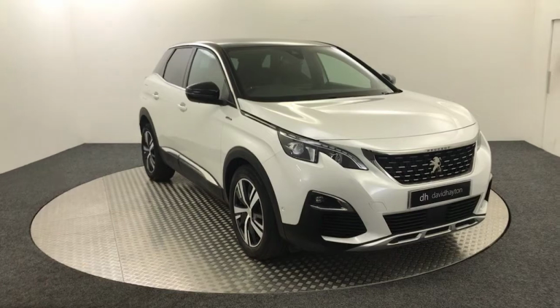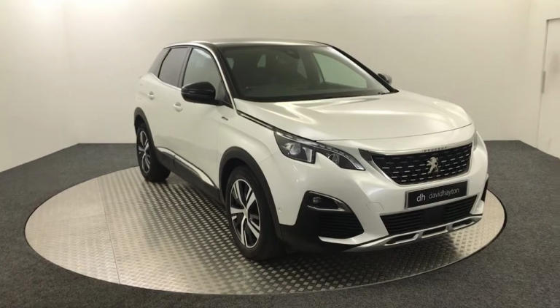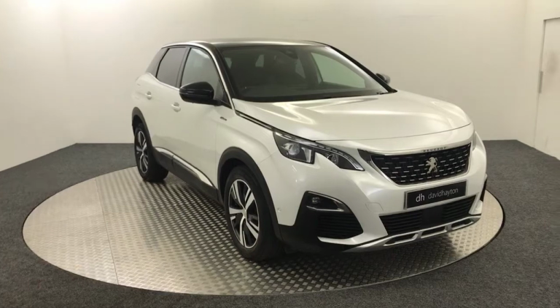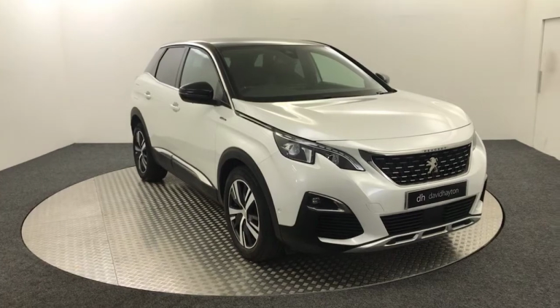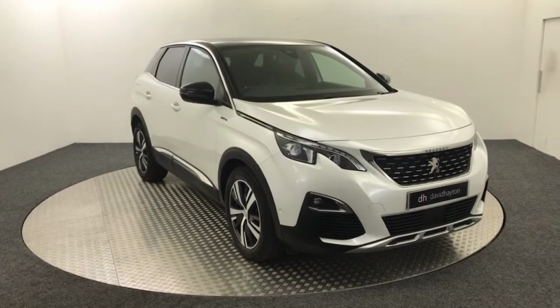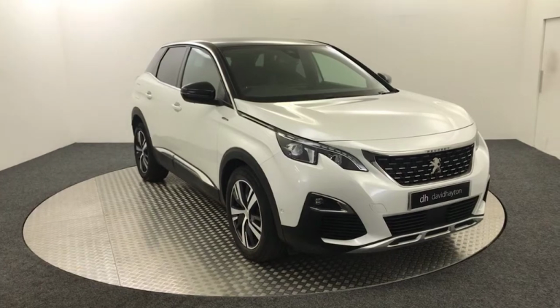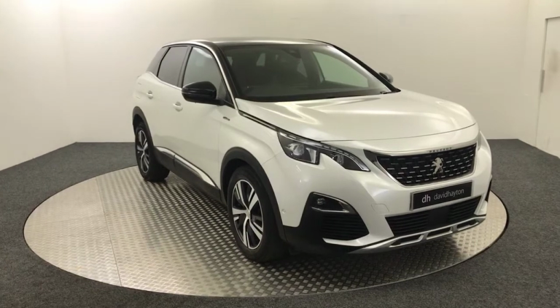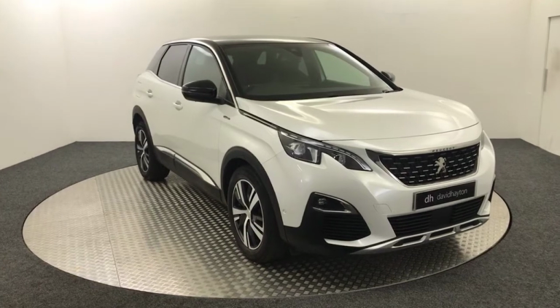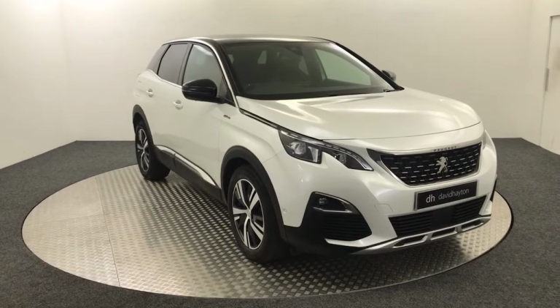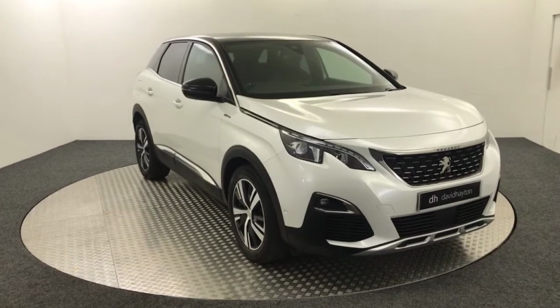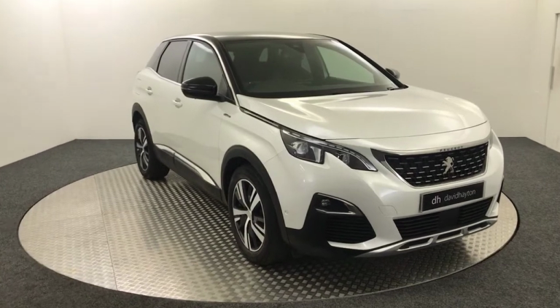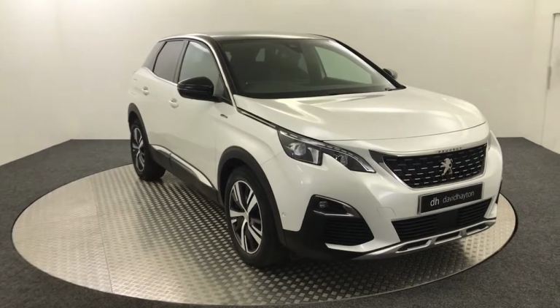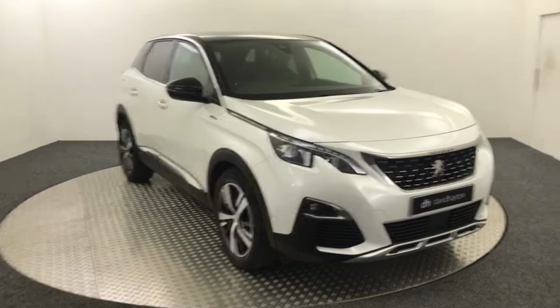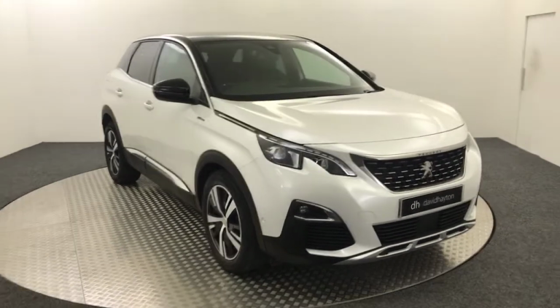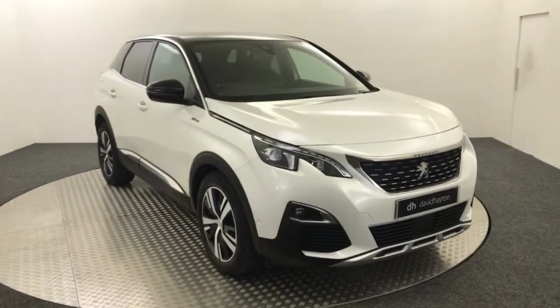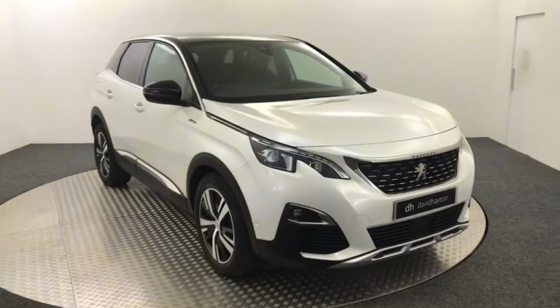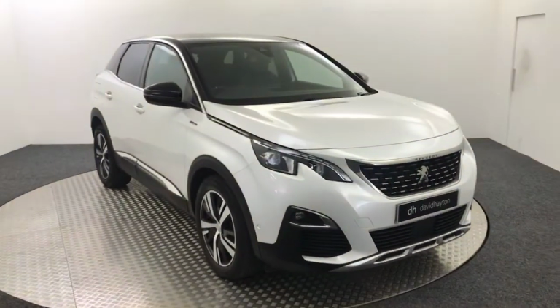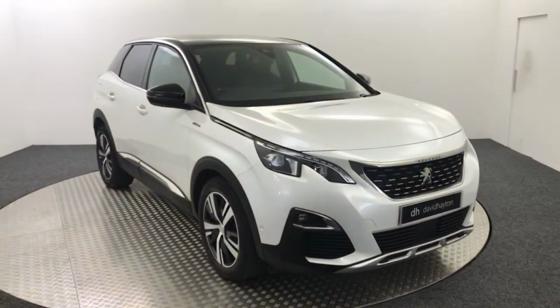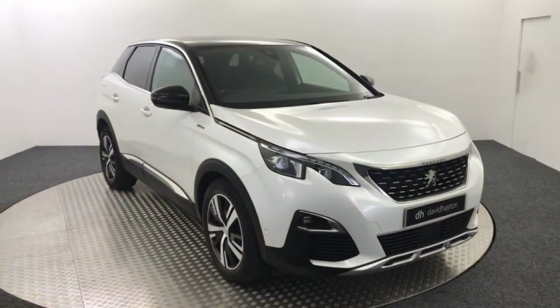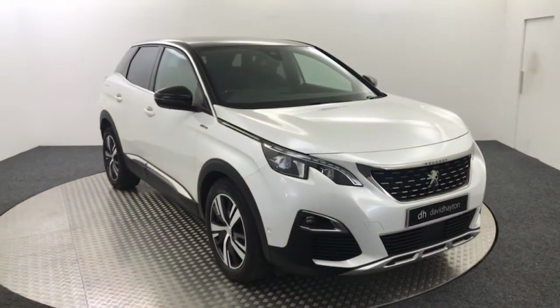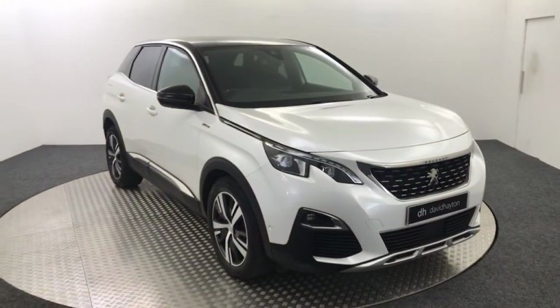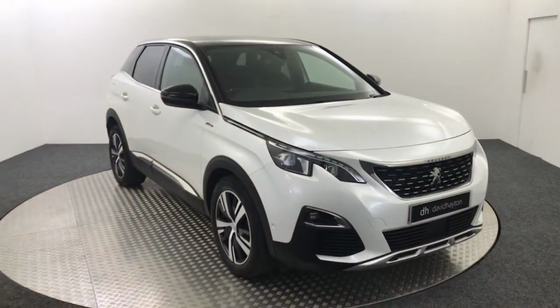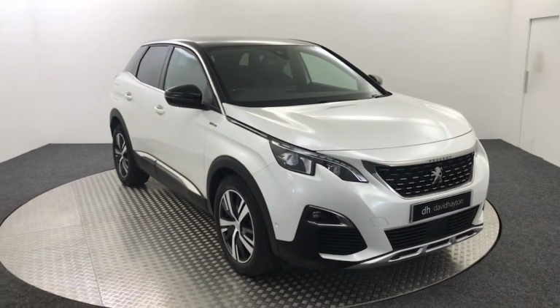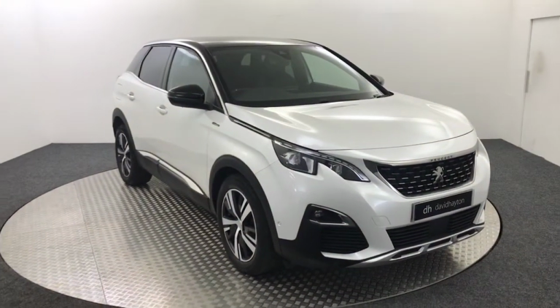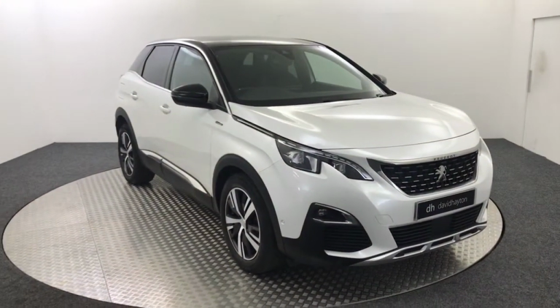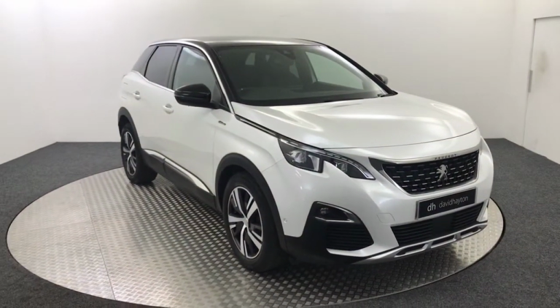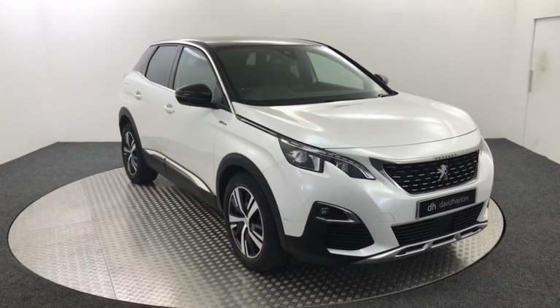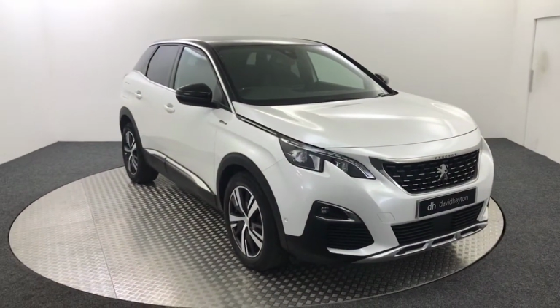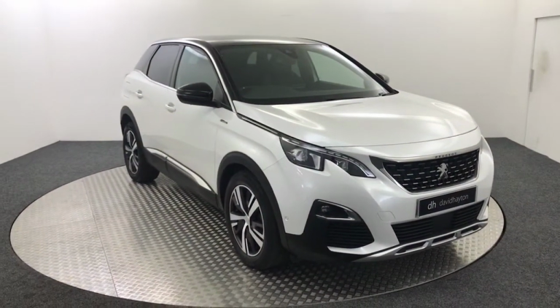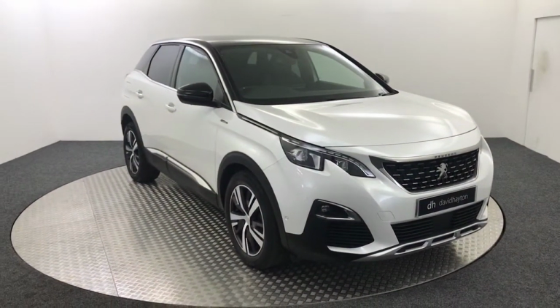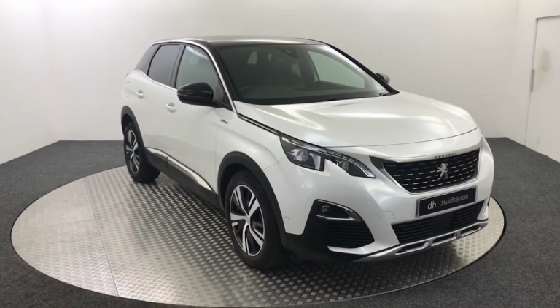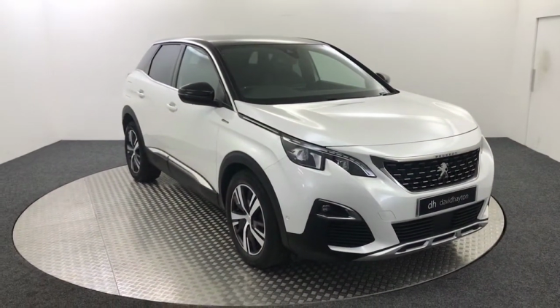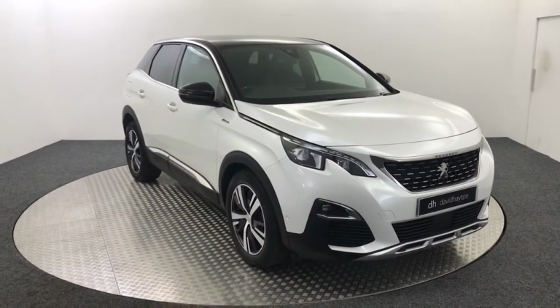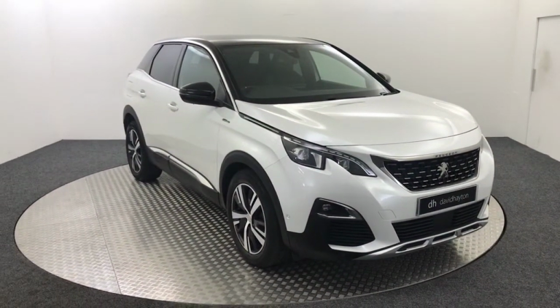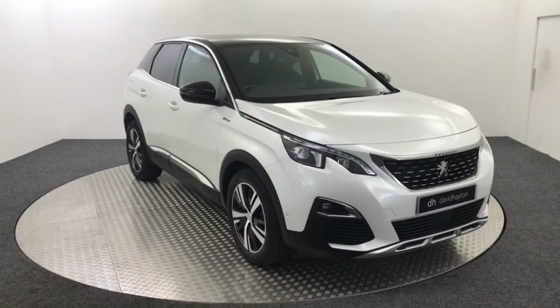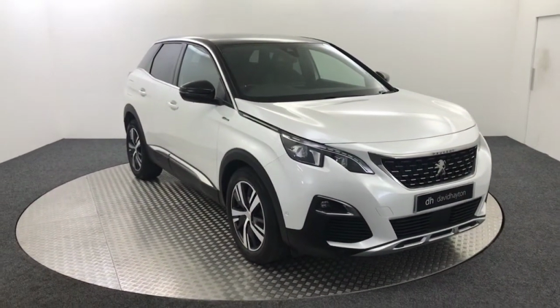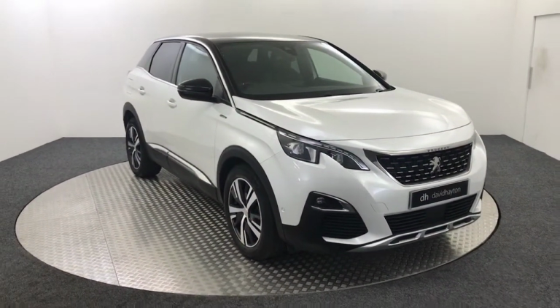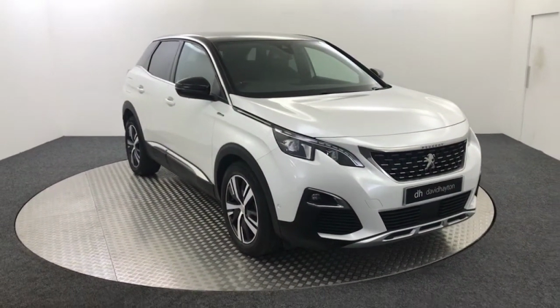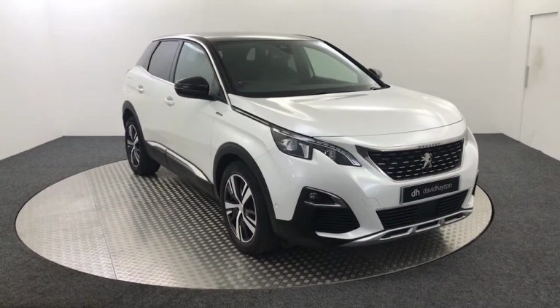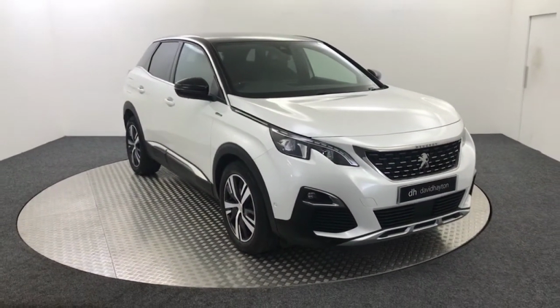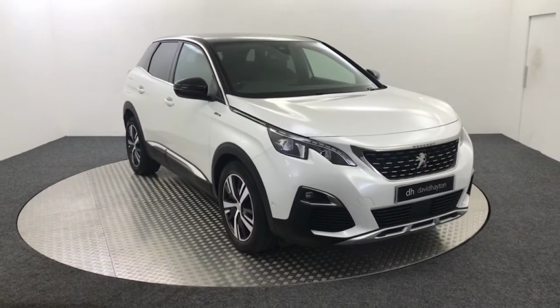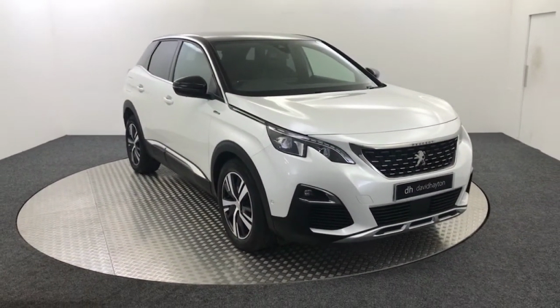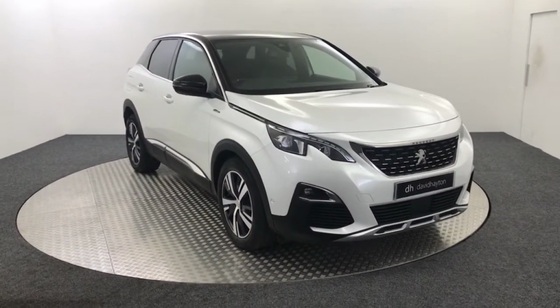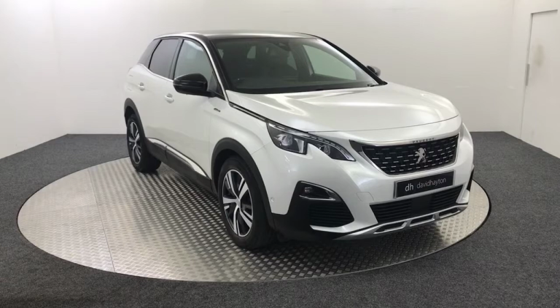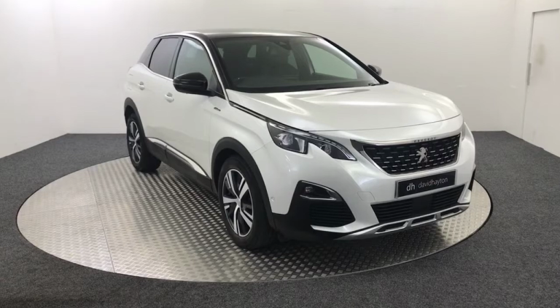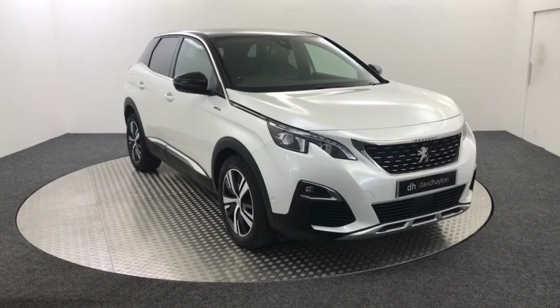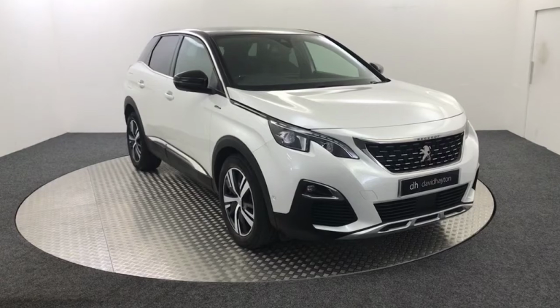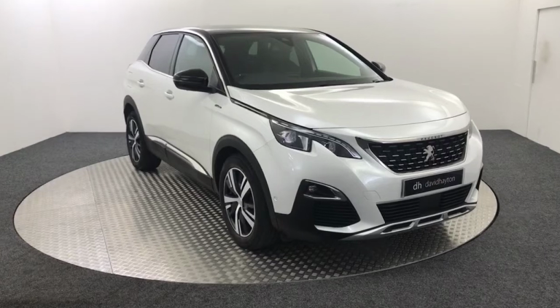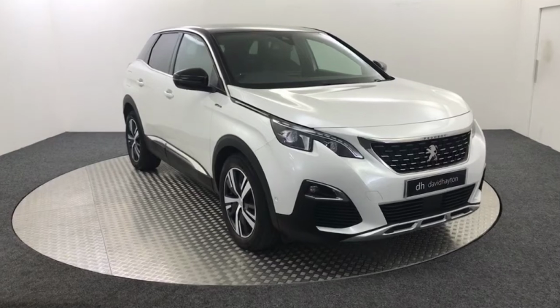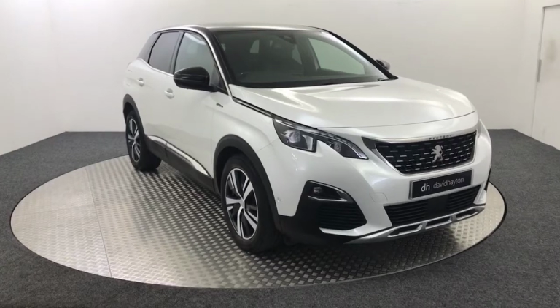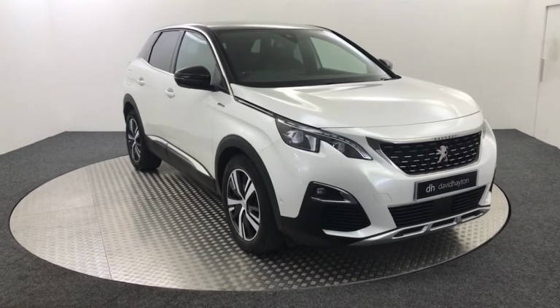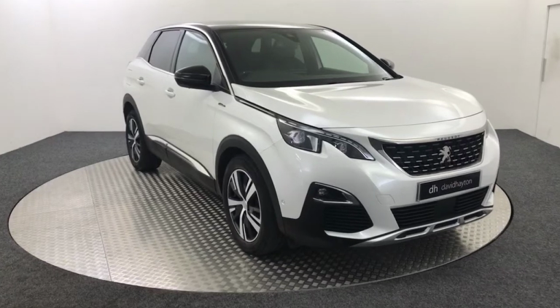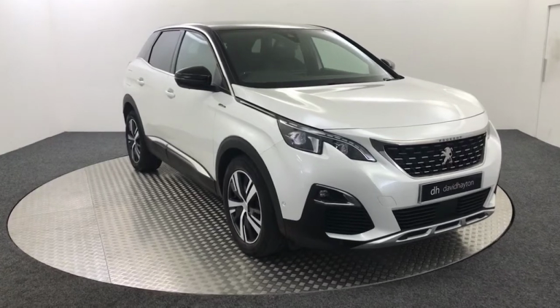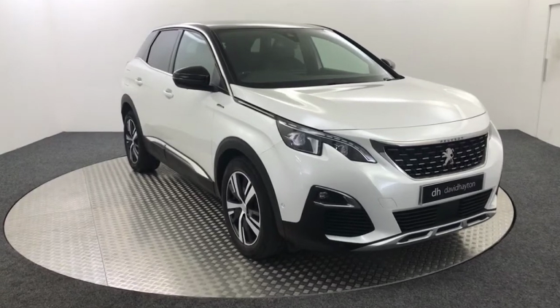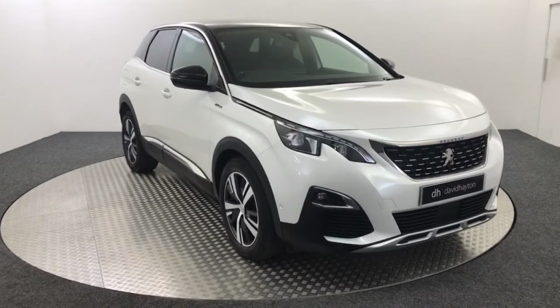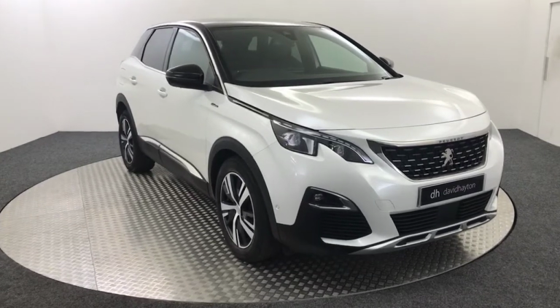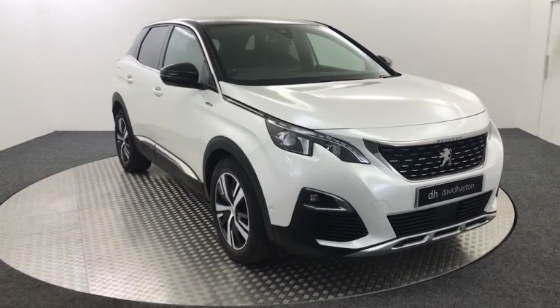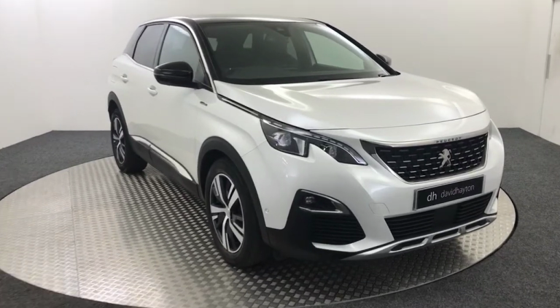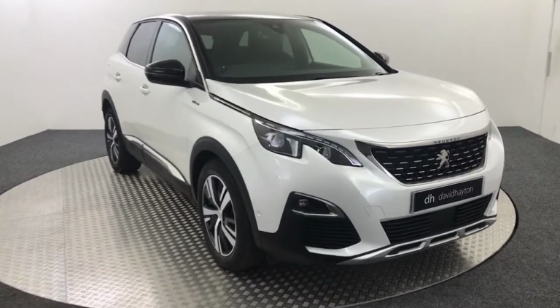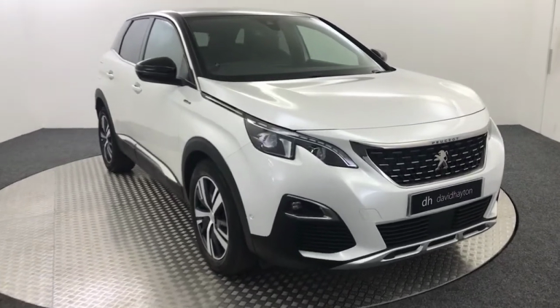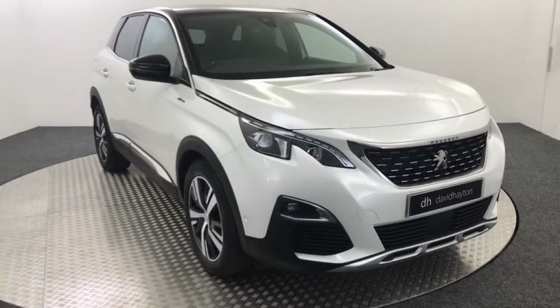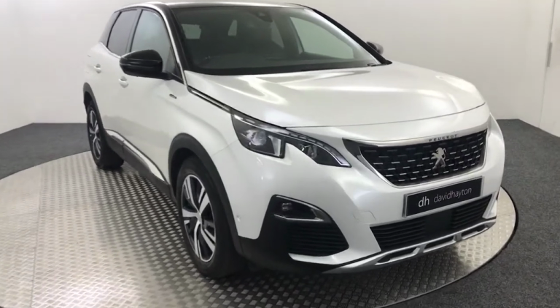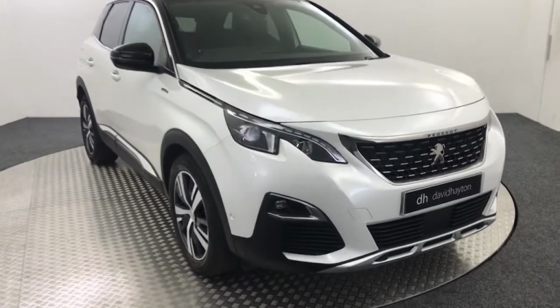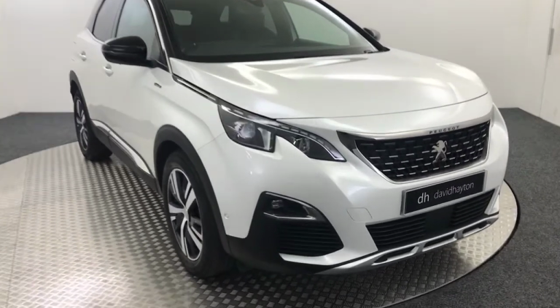Hi, it's James from David Hayton's Auto Store. Today on the turntable we have a 2017 Peugeot 3008 GT Line in pearl white.